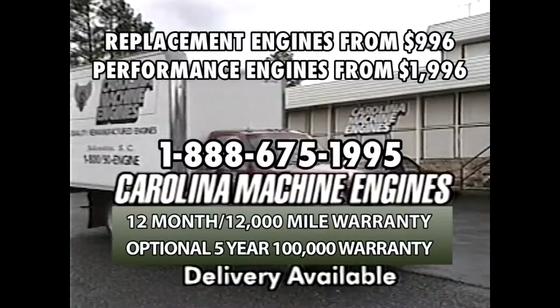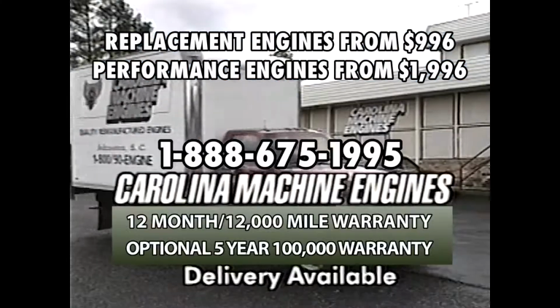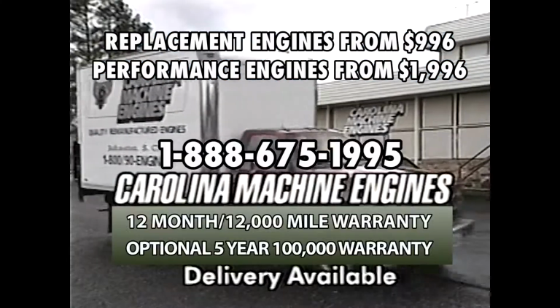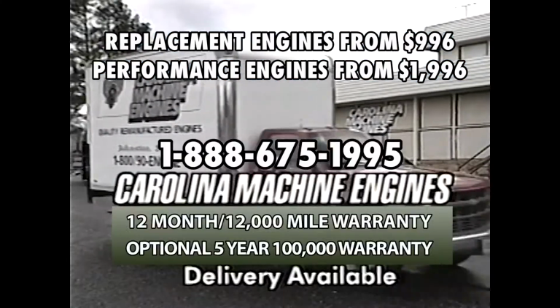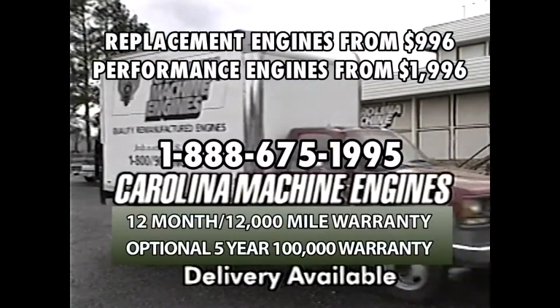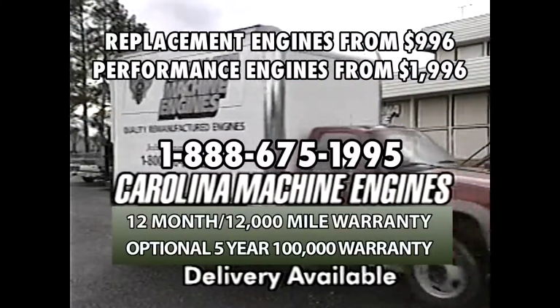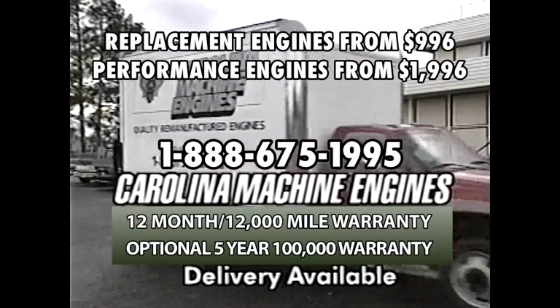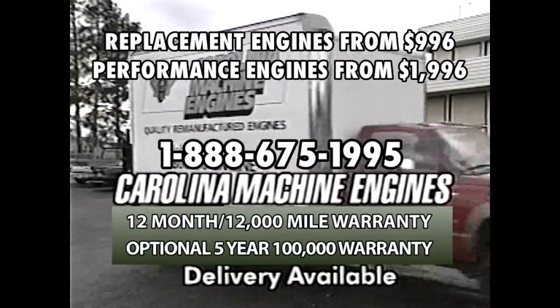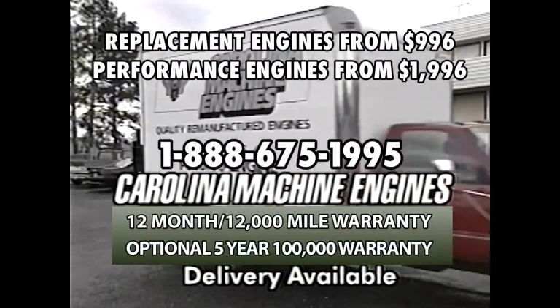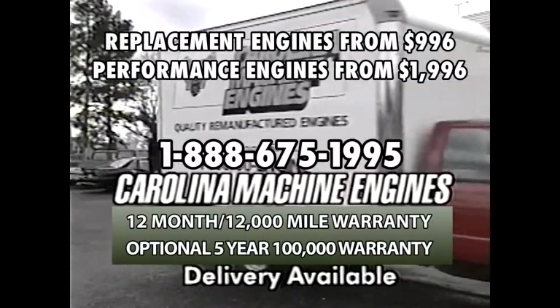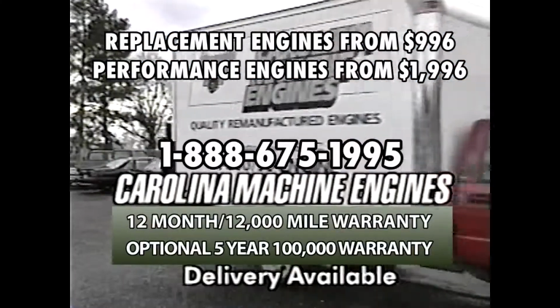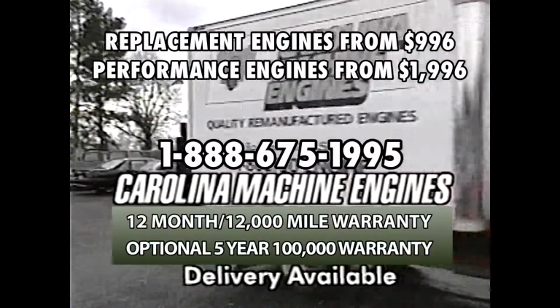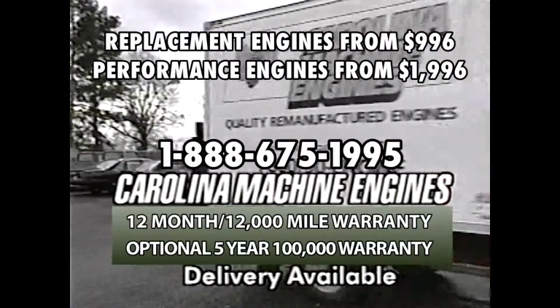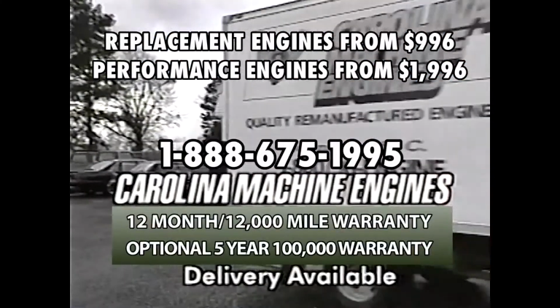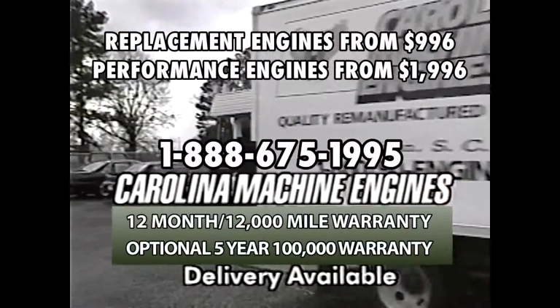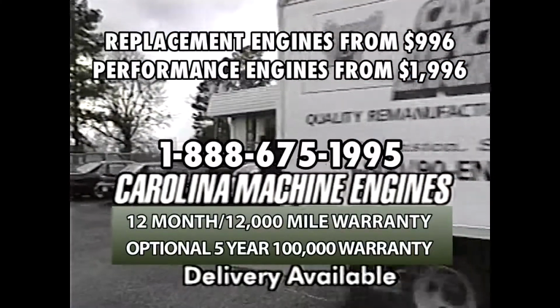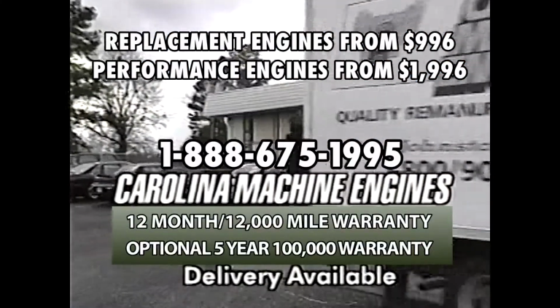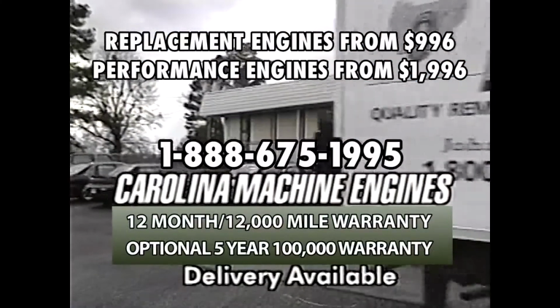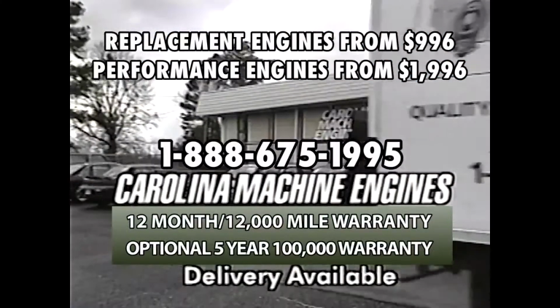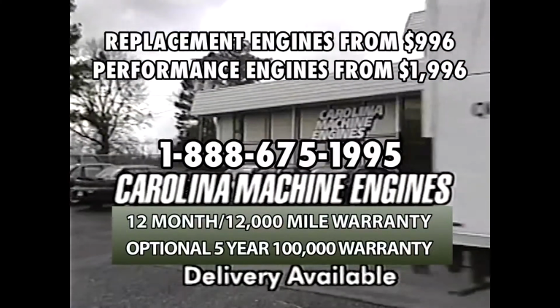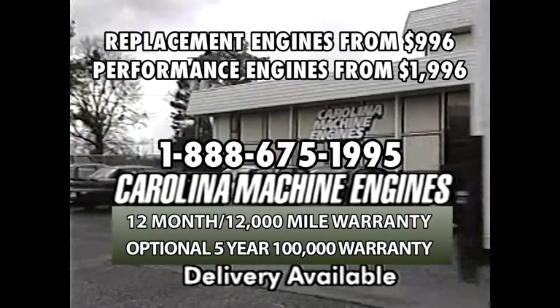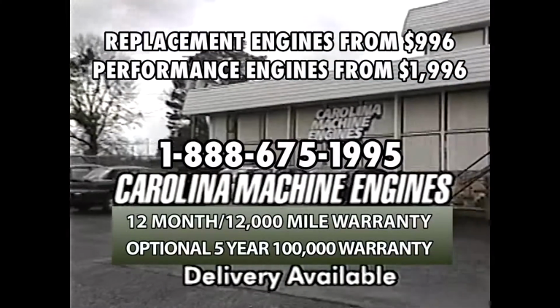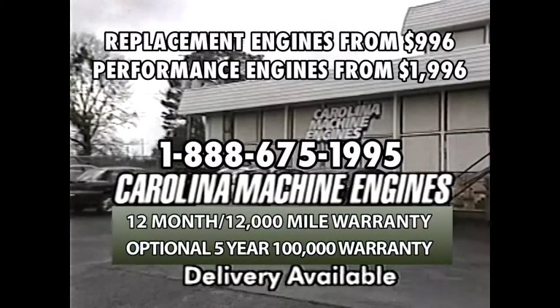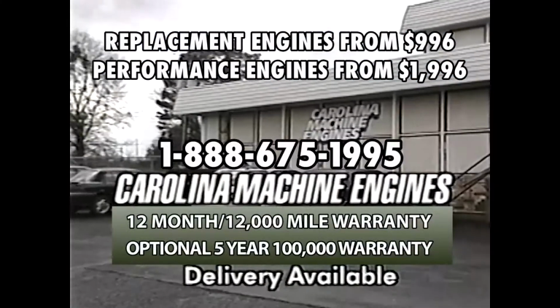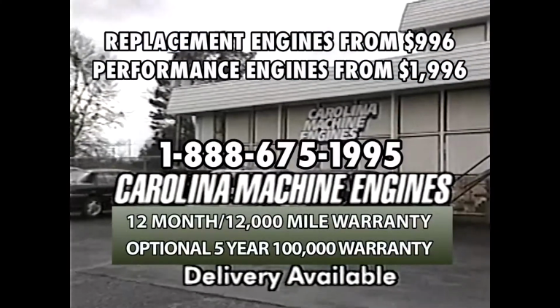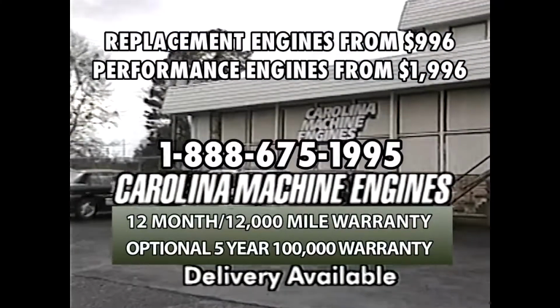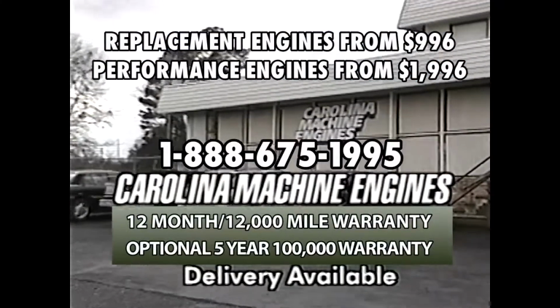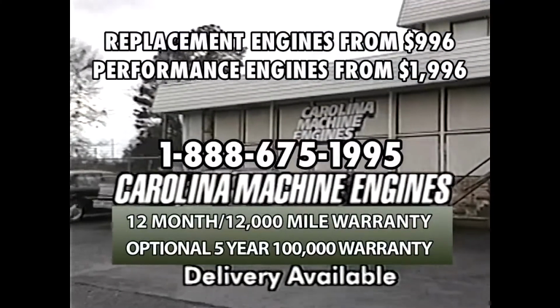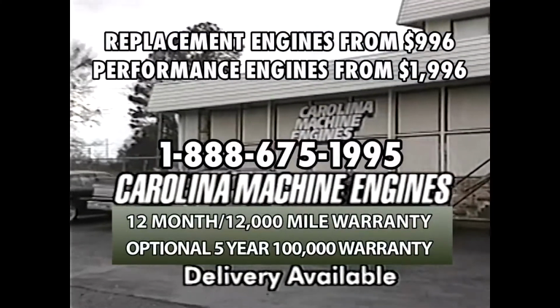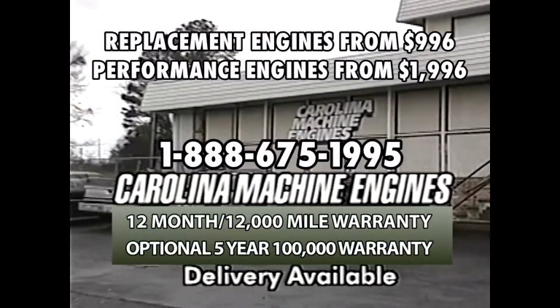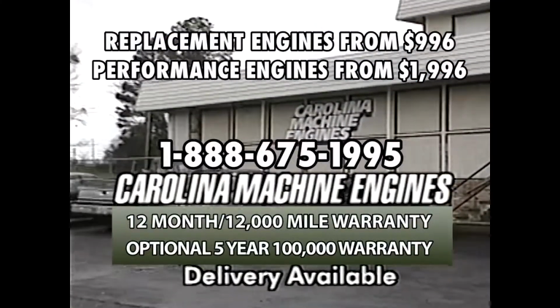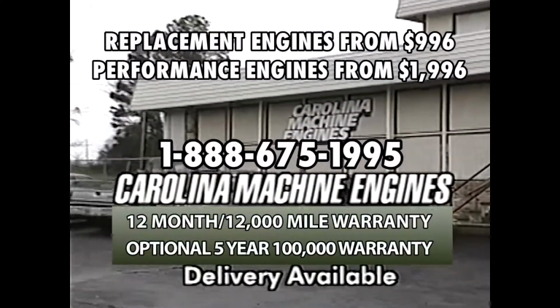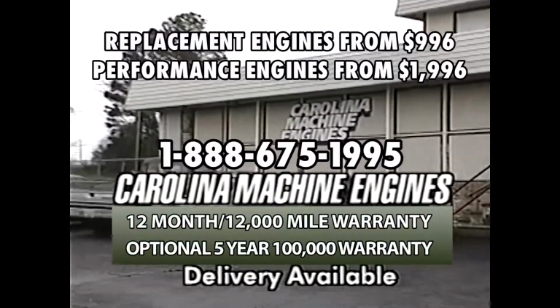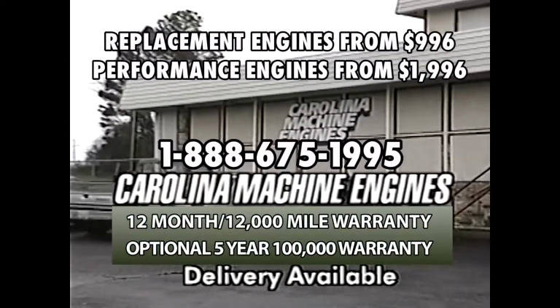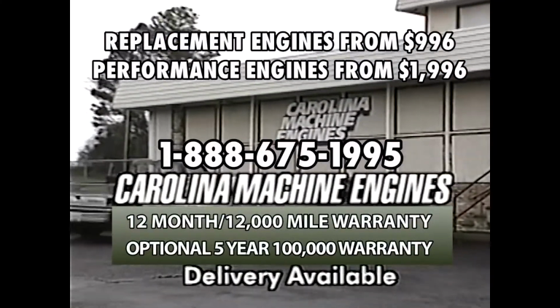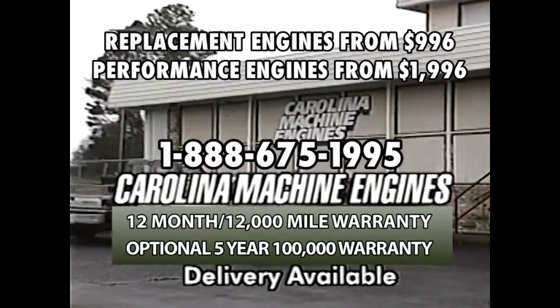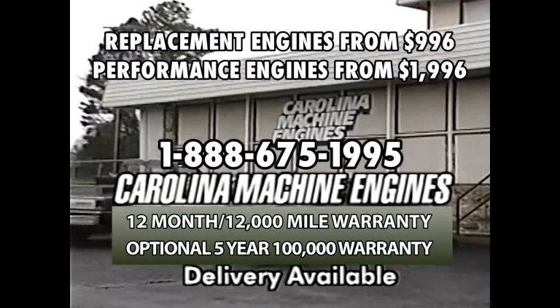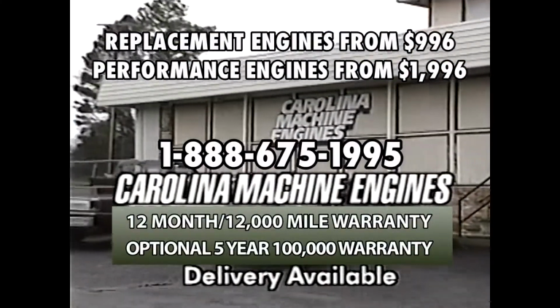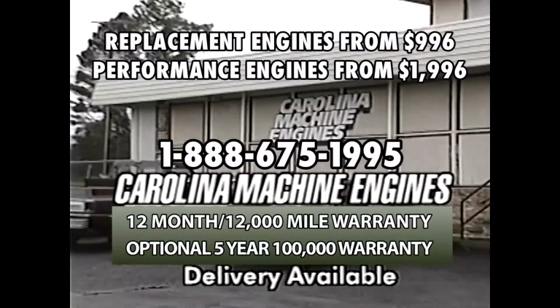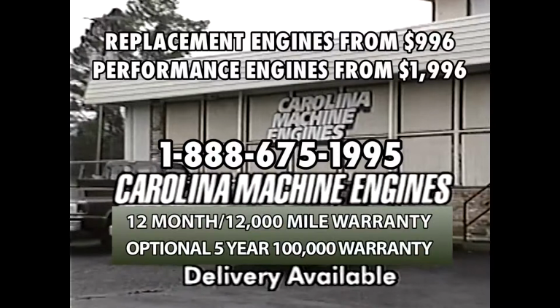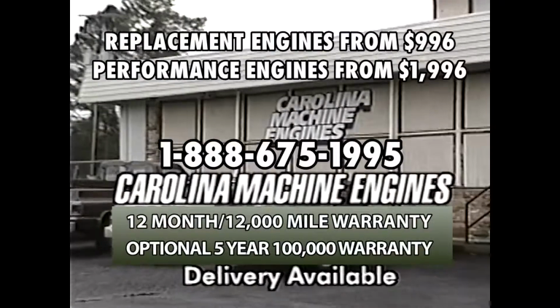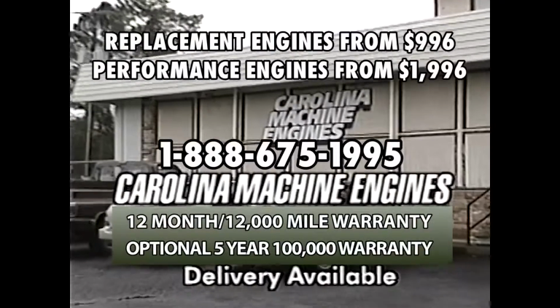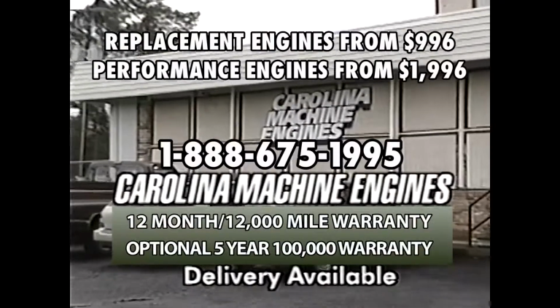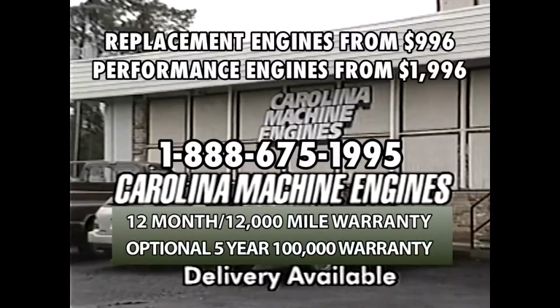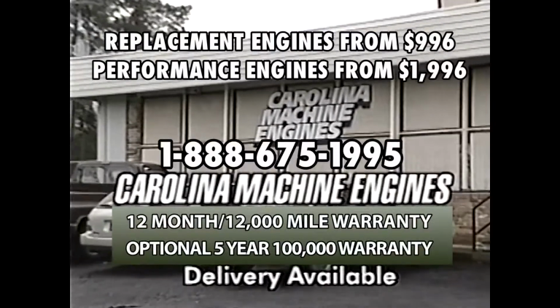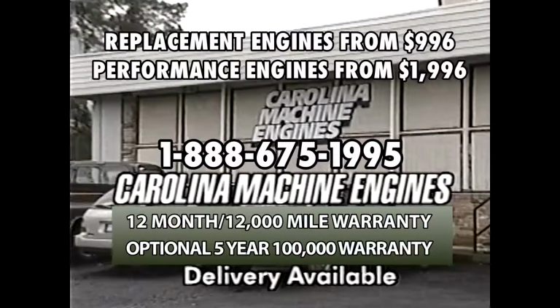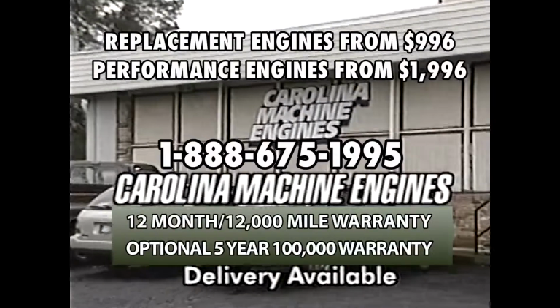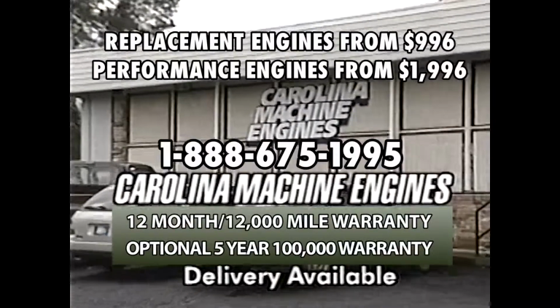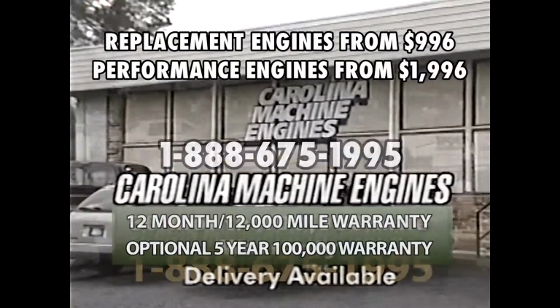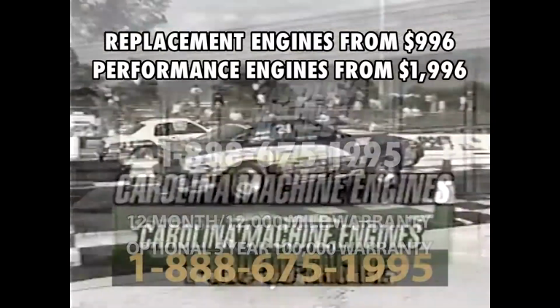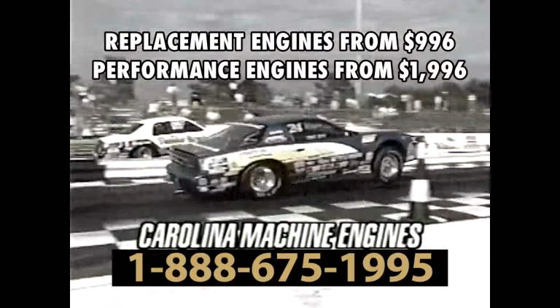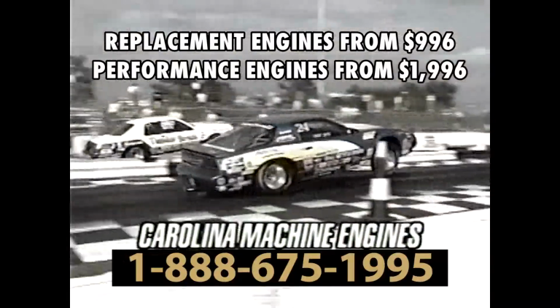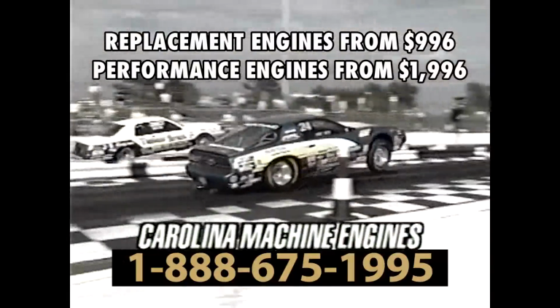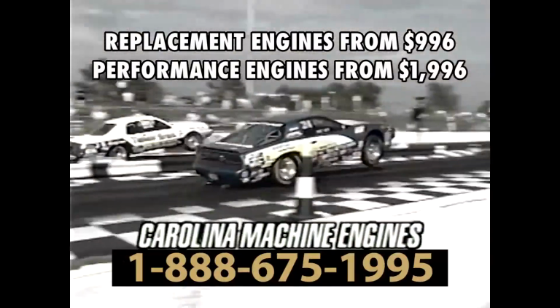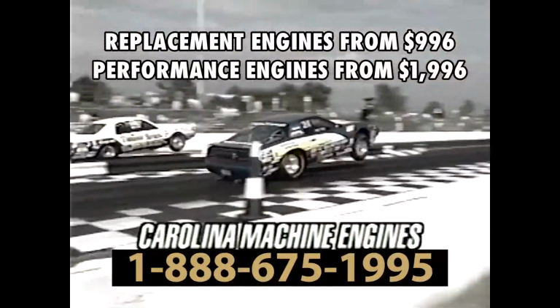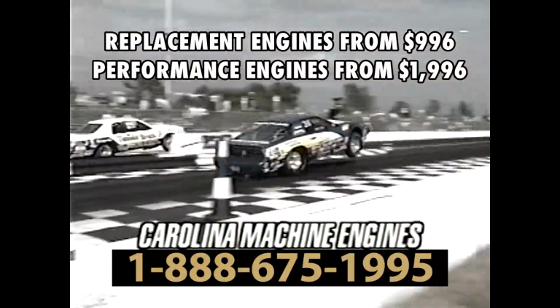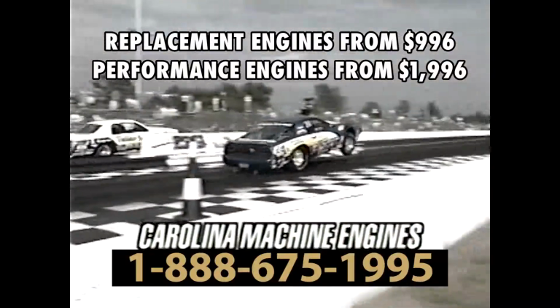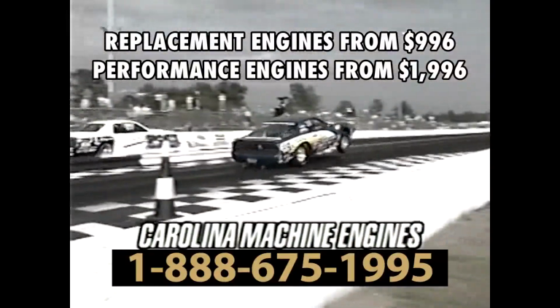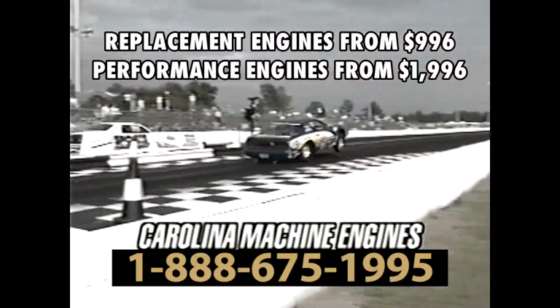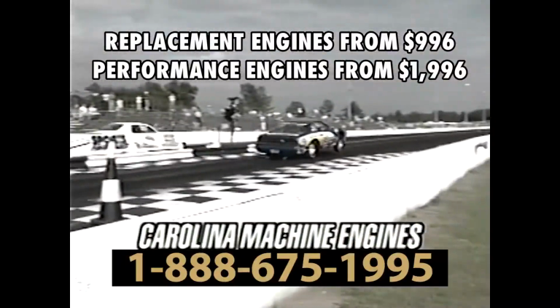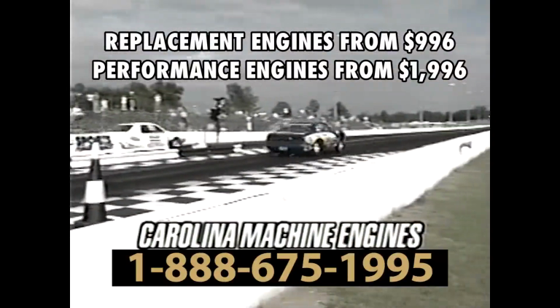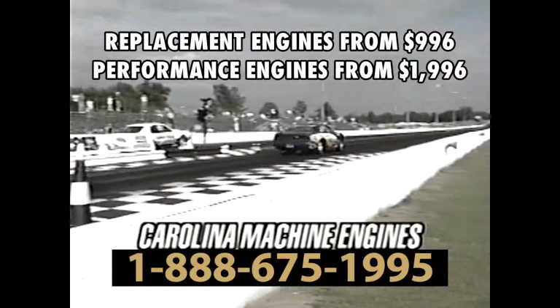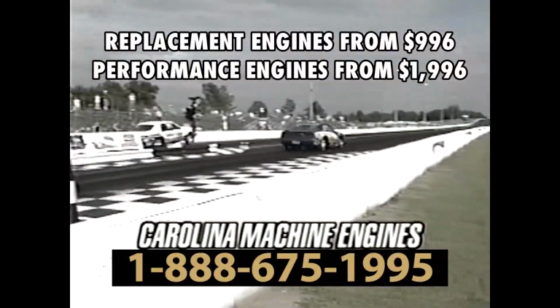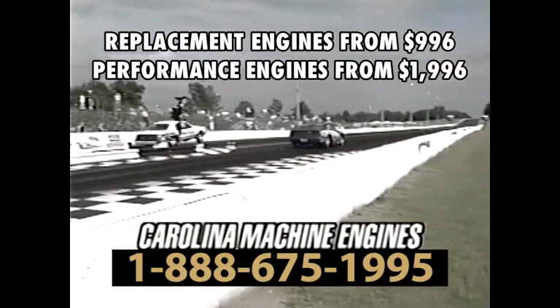If you need an engine, insist that your mechanic installs a new remanufactured engine from Carolina Machine Engines.